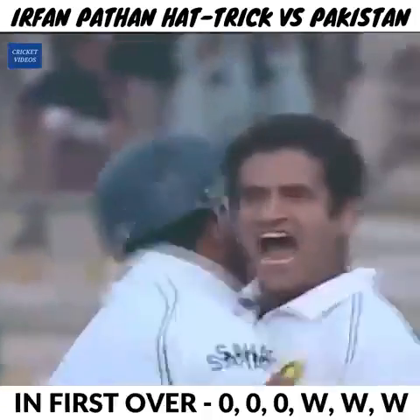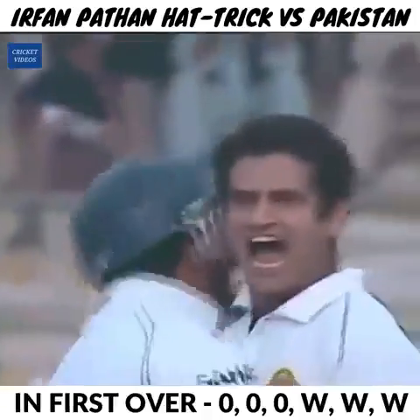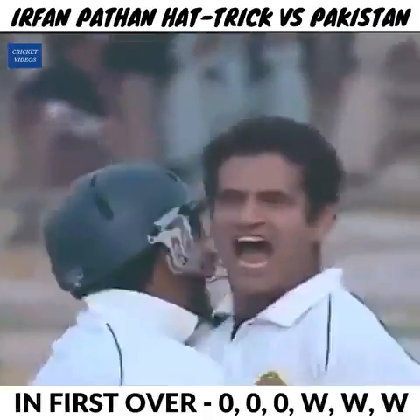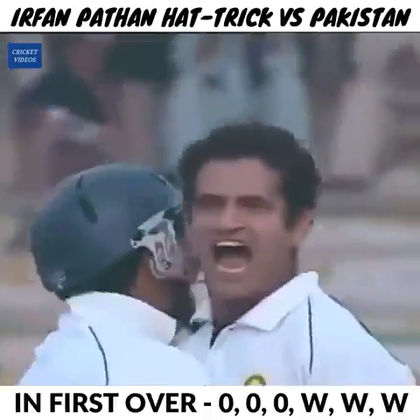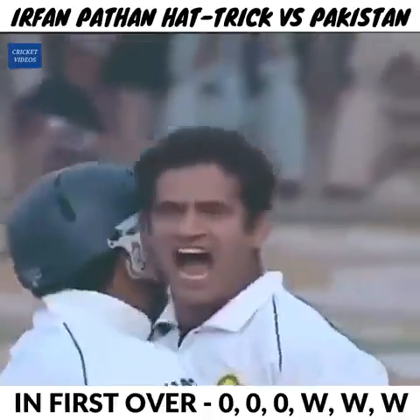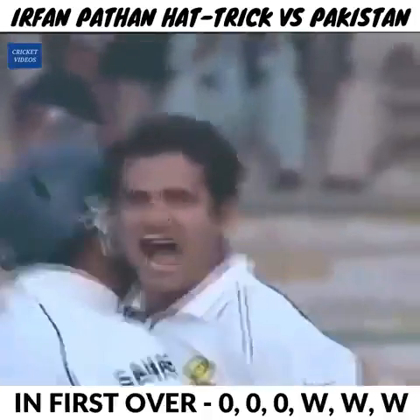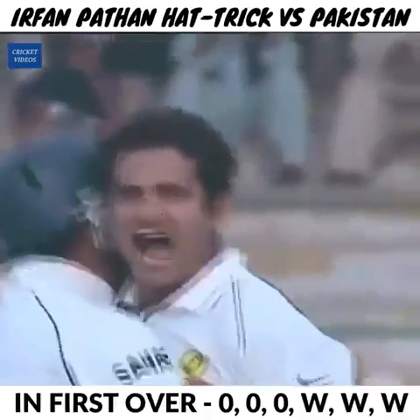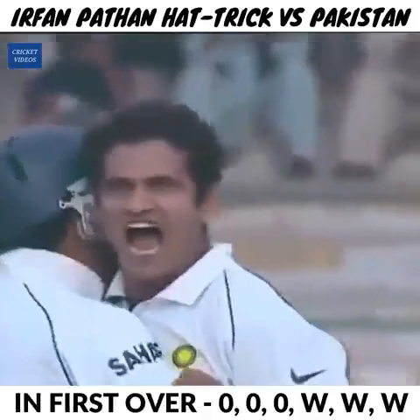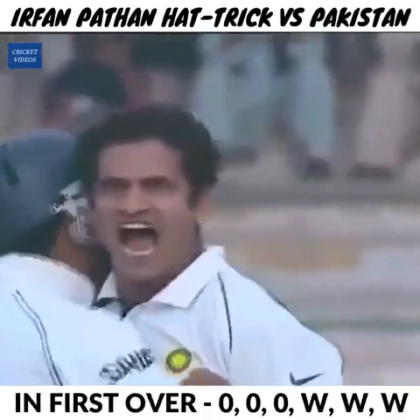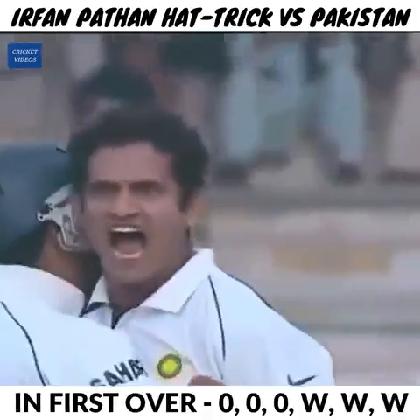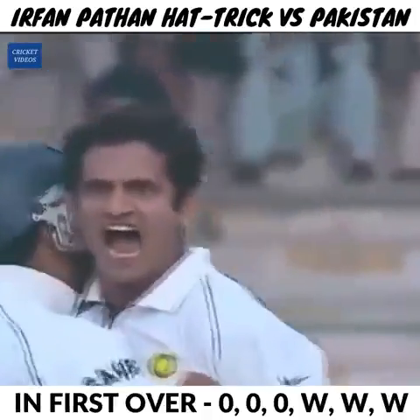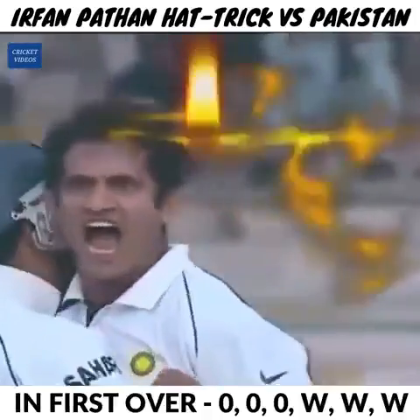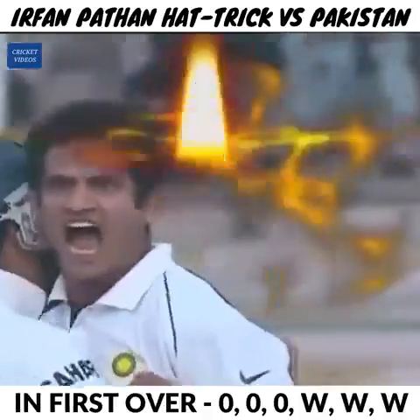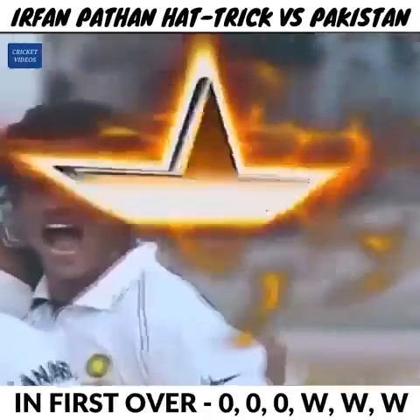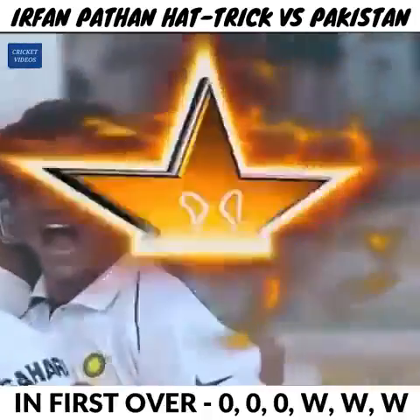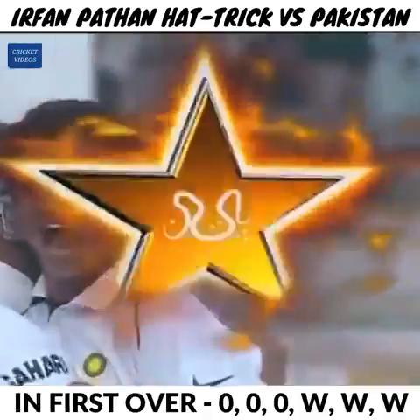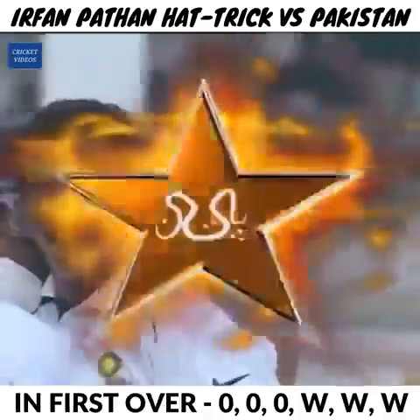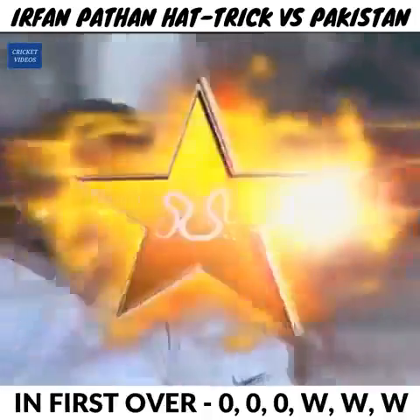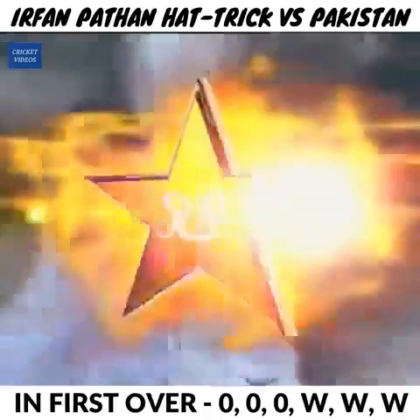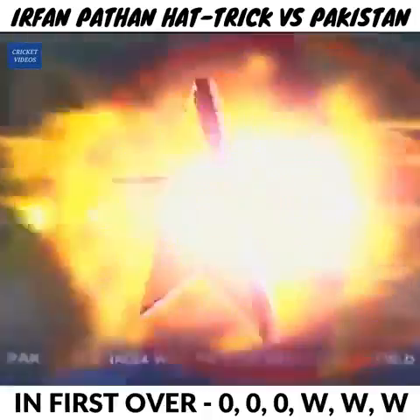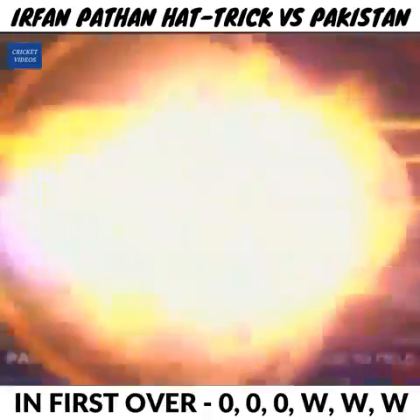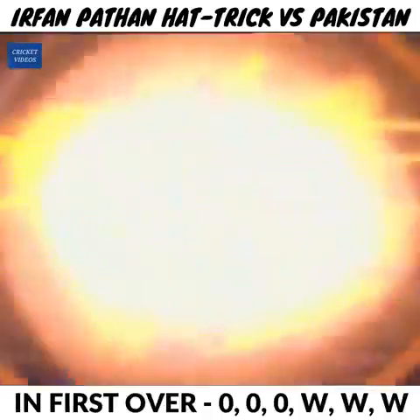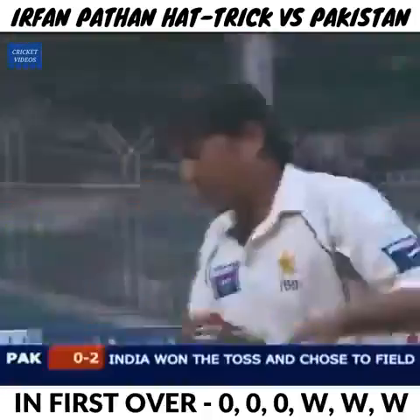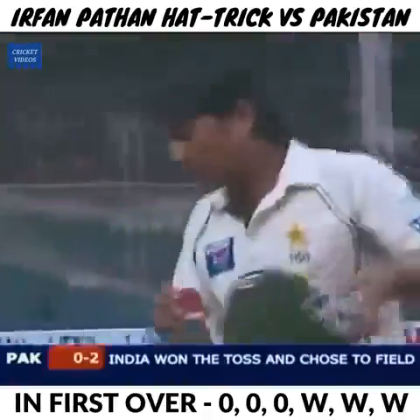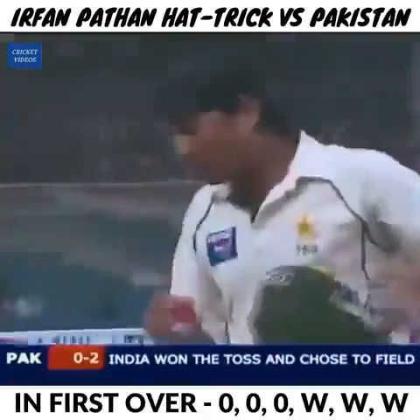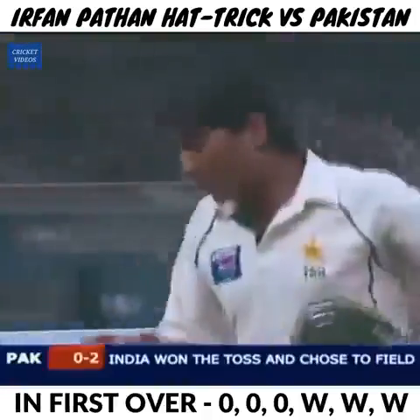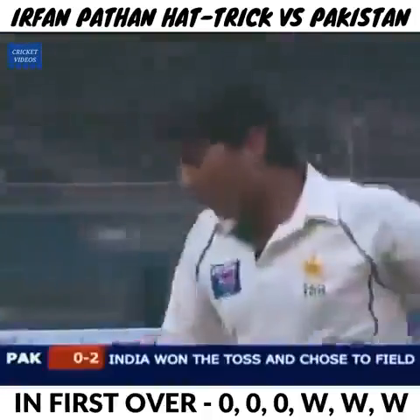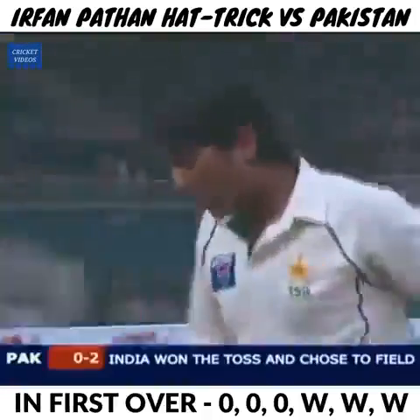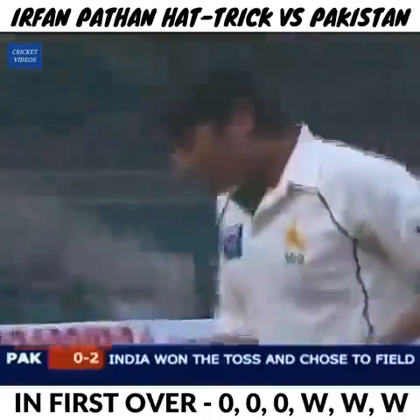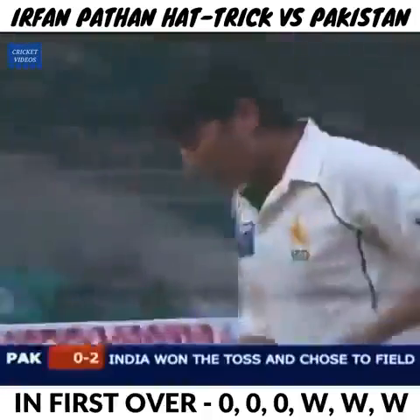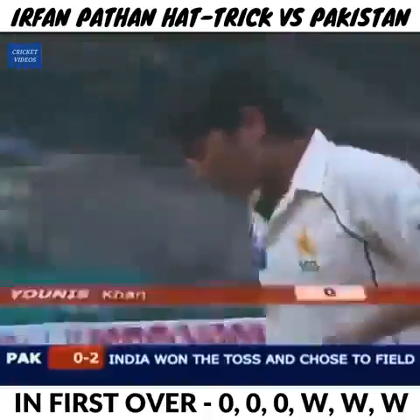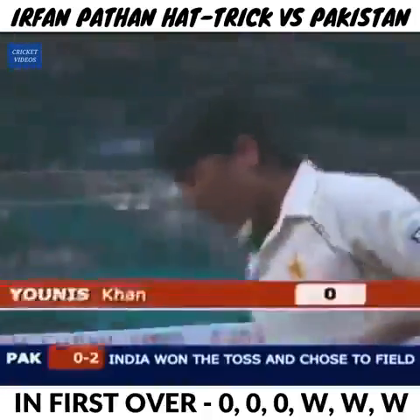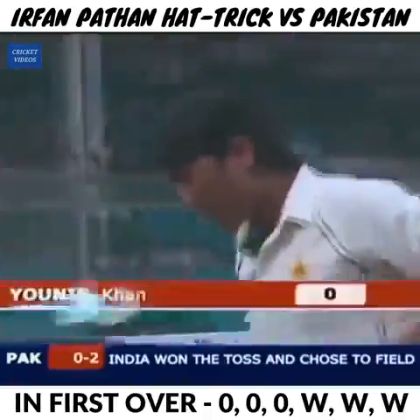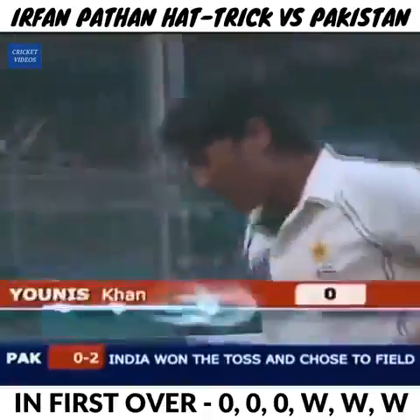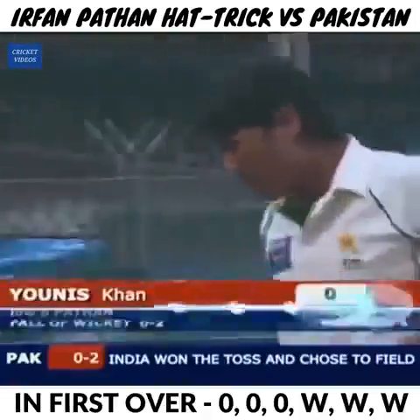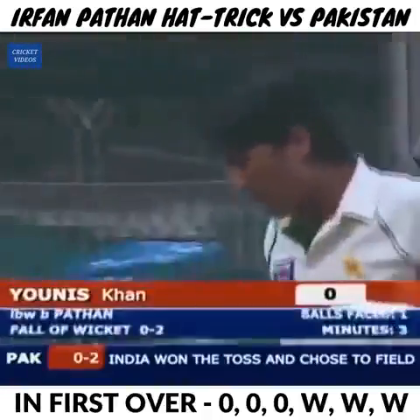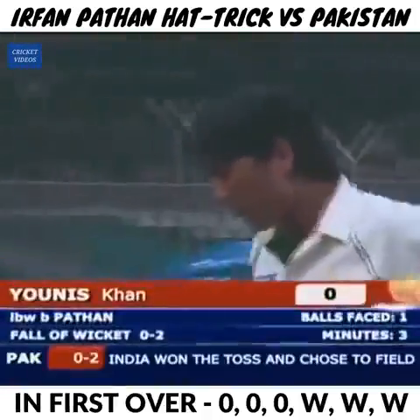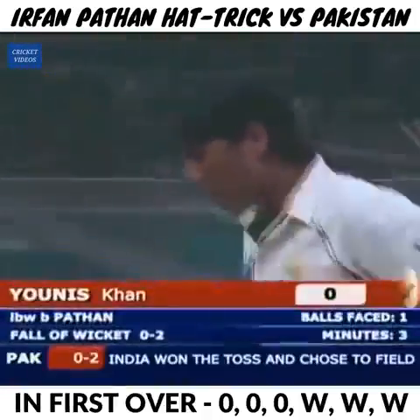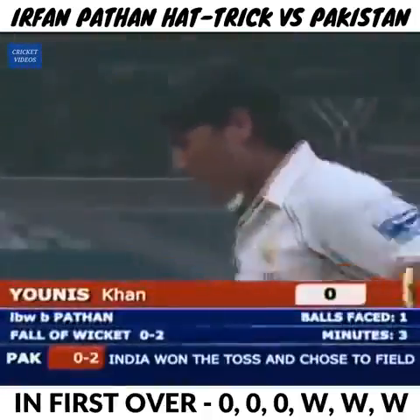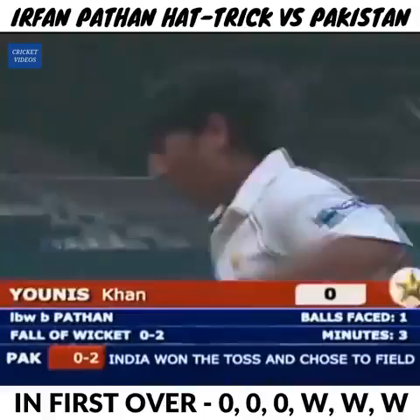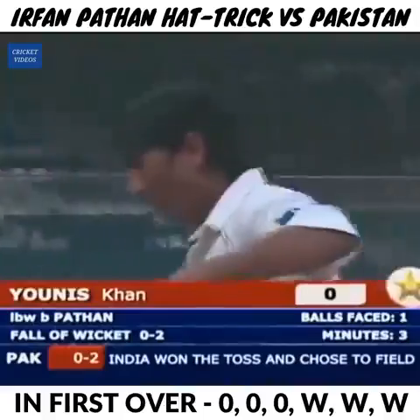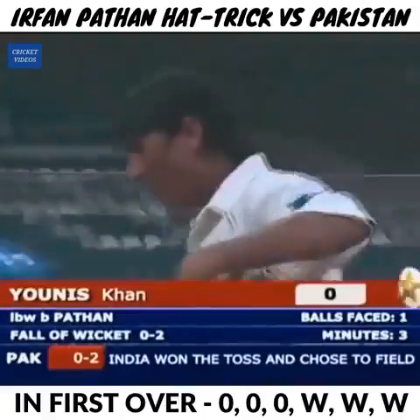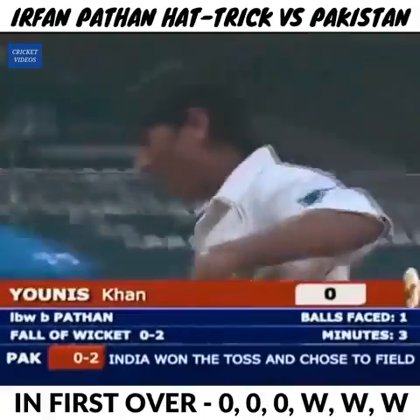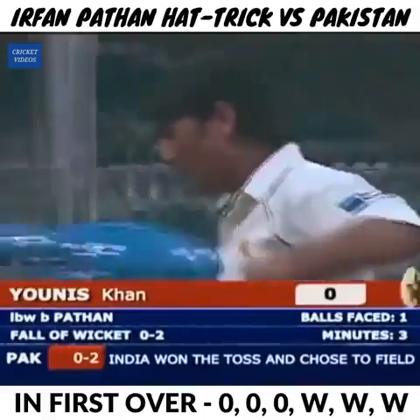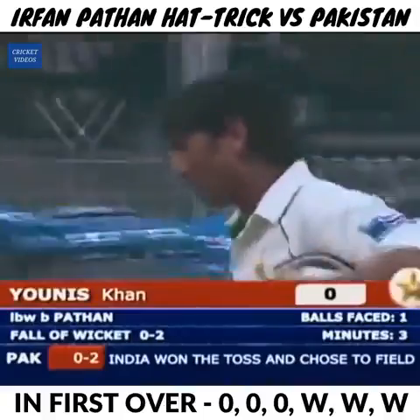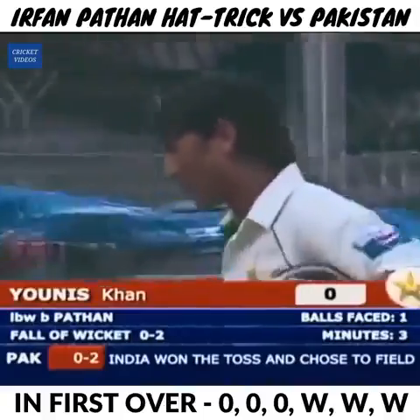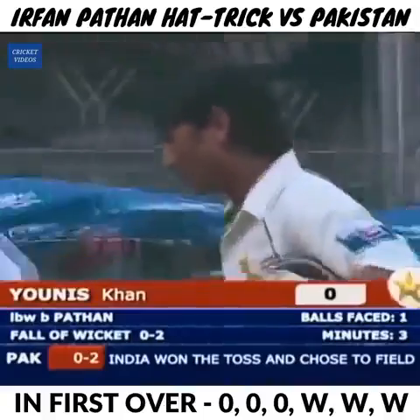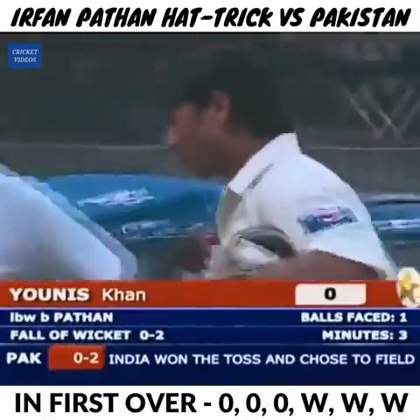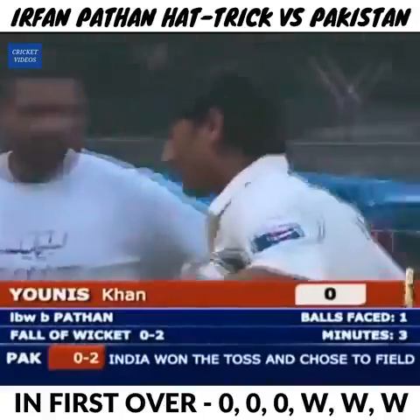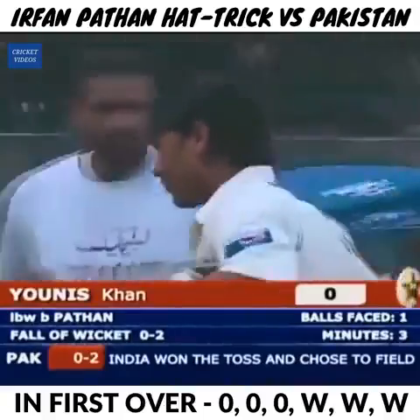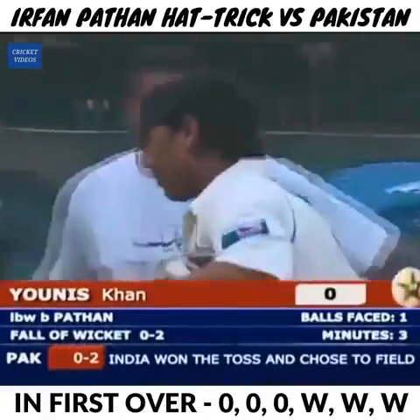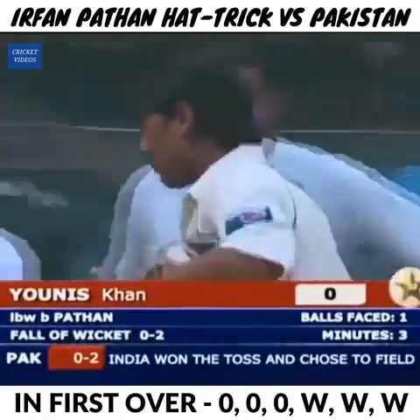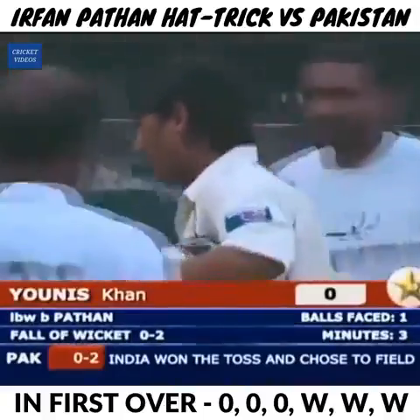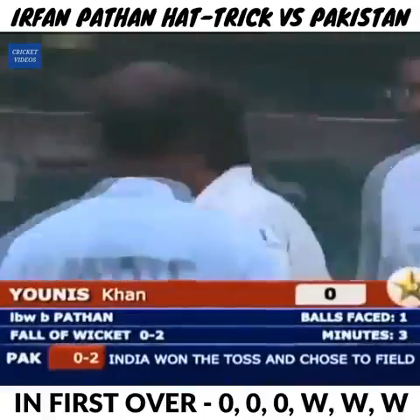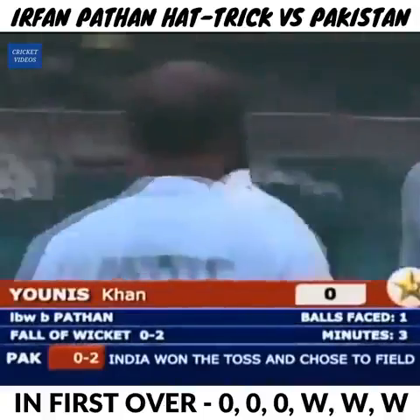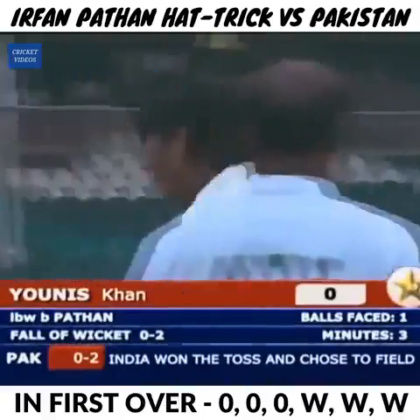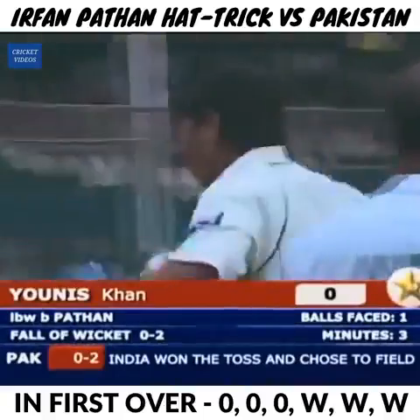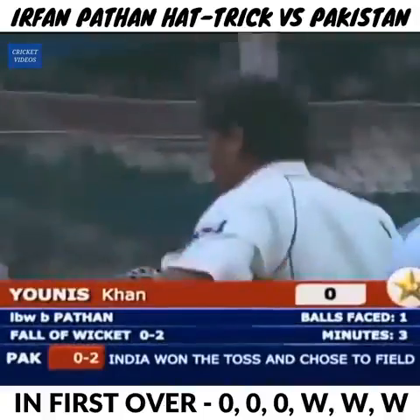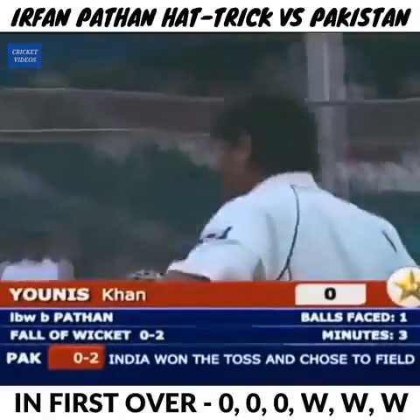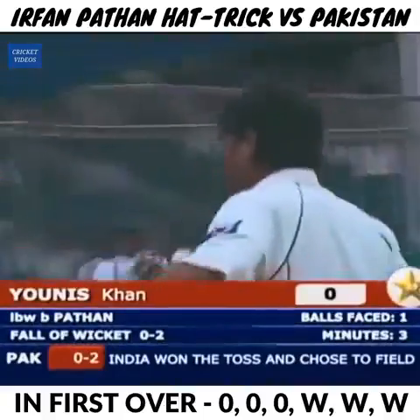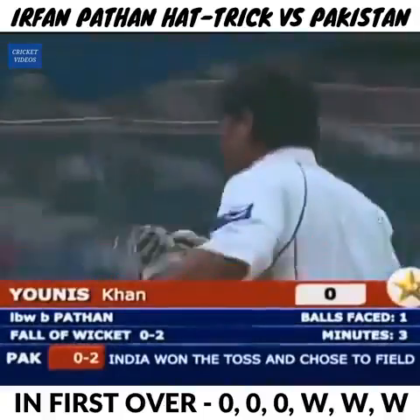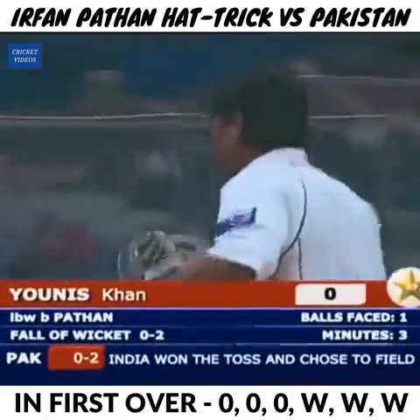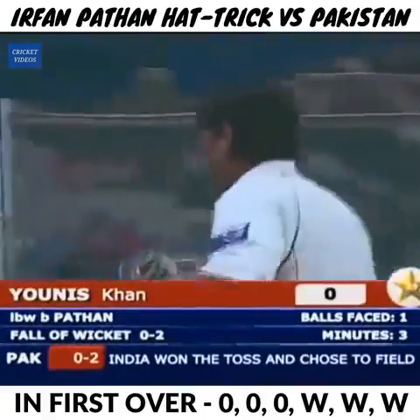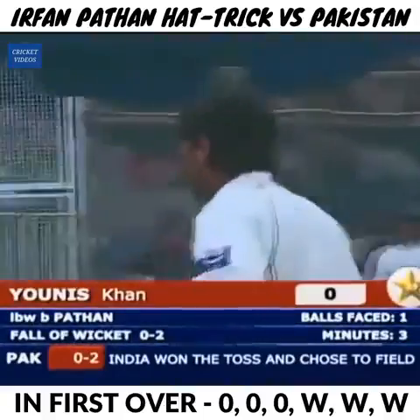Wickets with consecutive deliveries. India are doing the damage early in this business match — the final one here in Karachi. Yunus Khan gone for a duck. It's none for two.